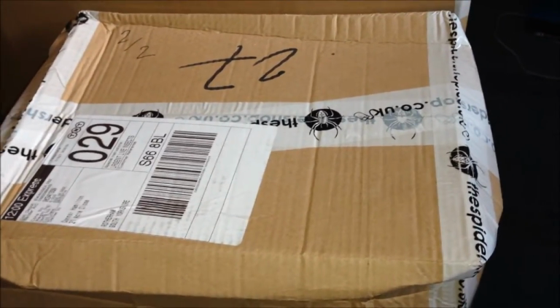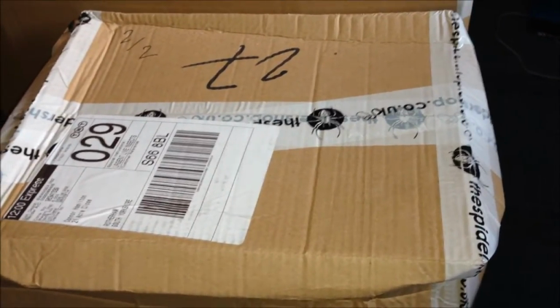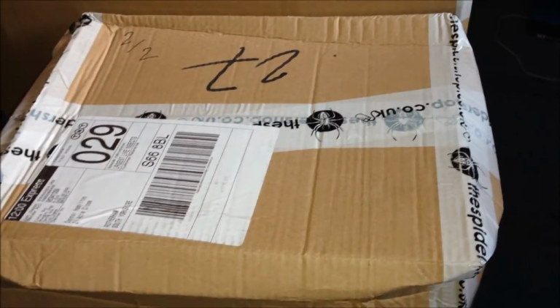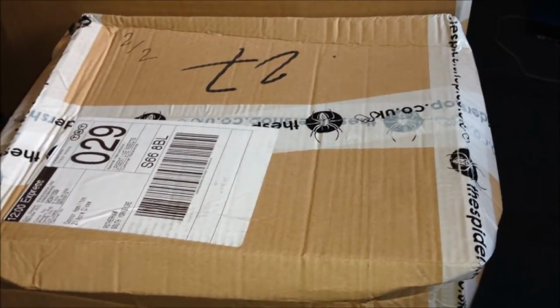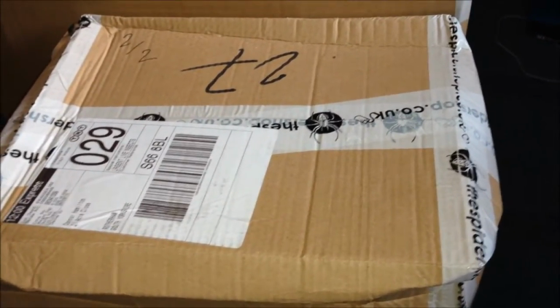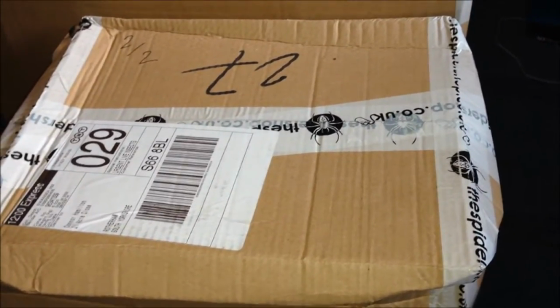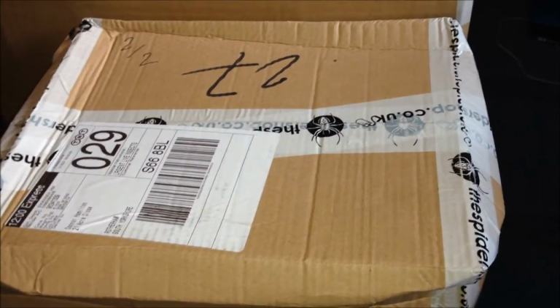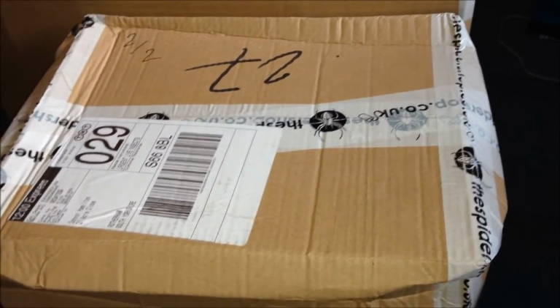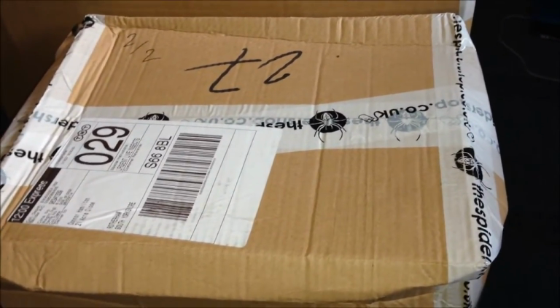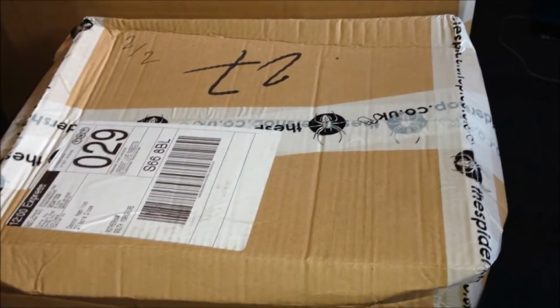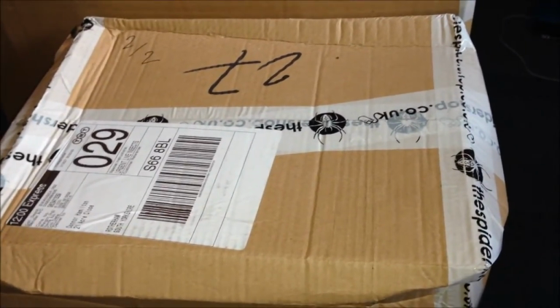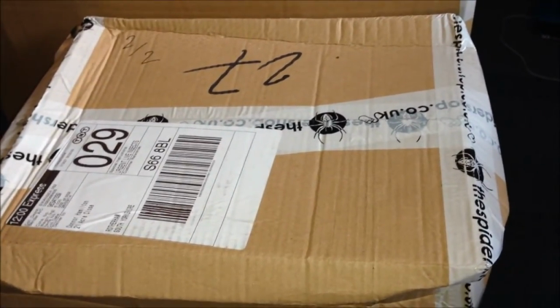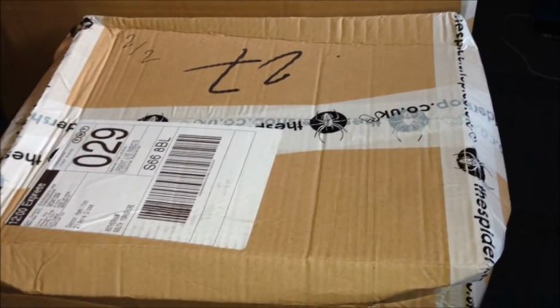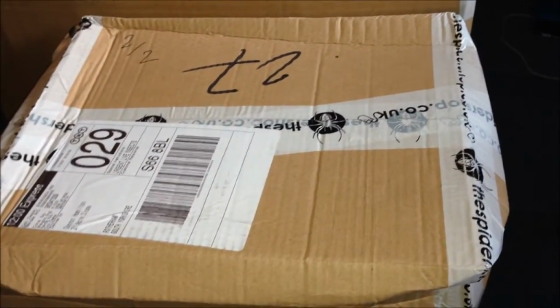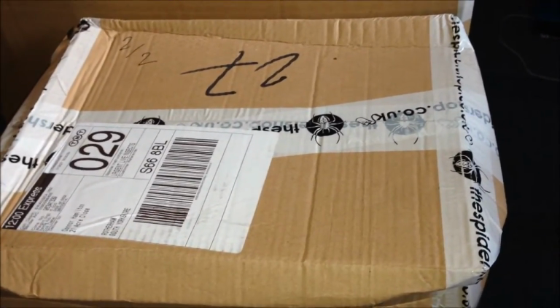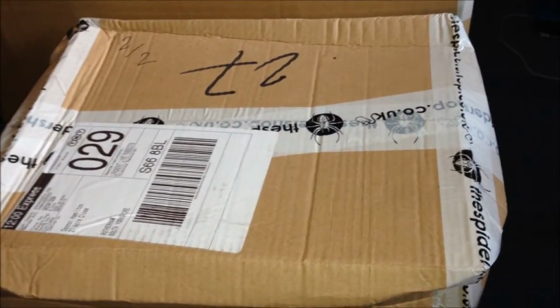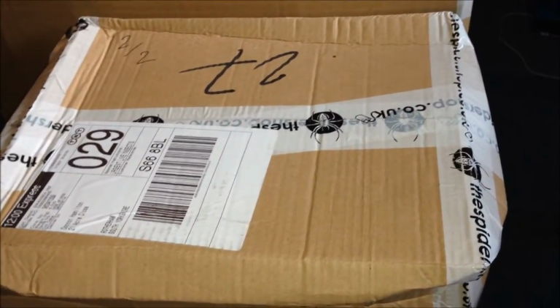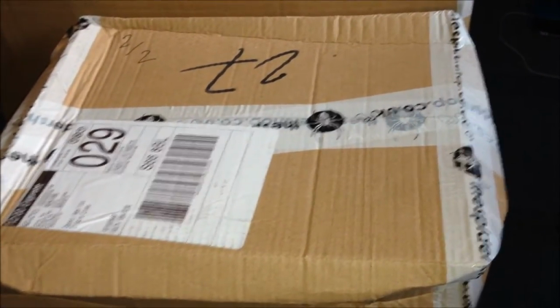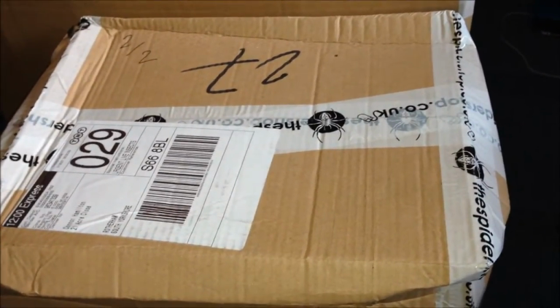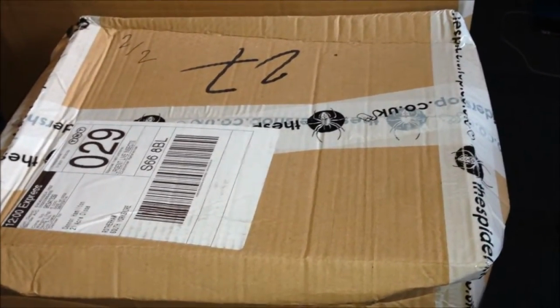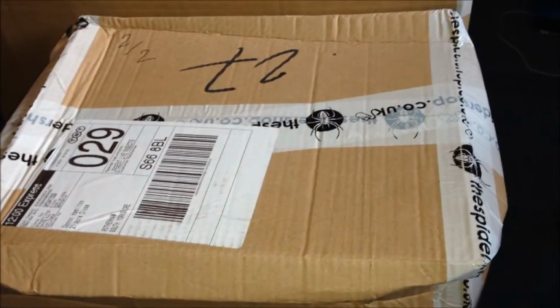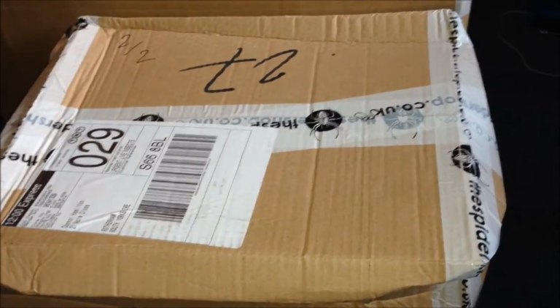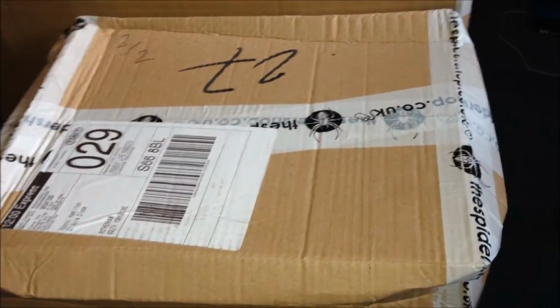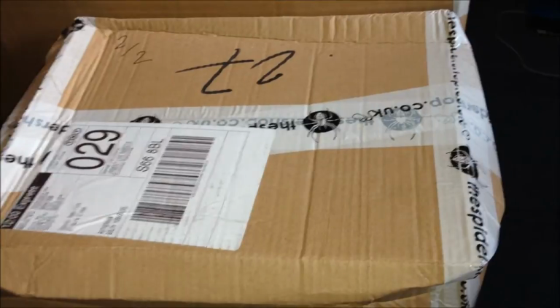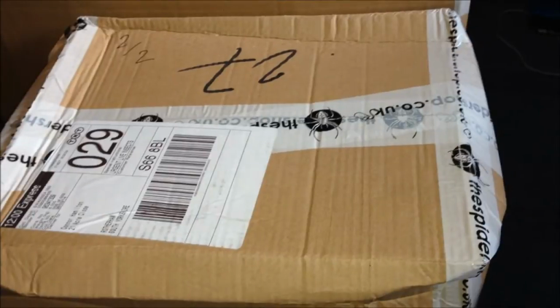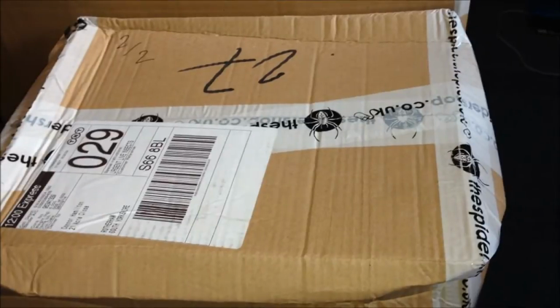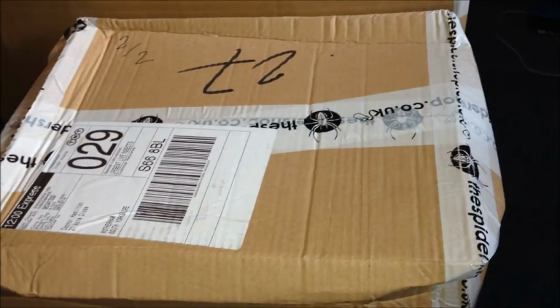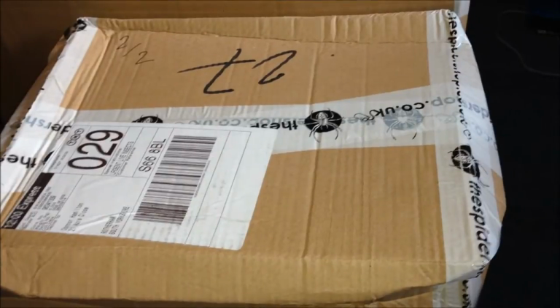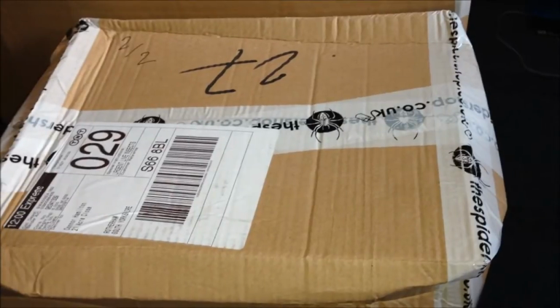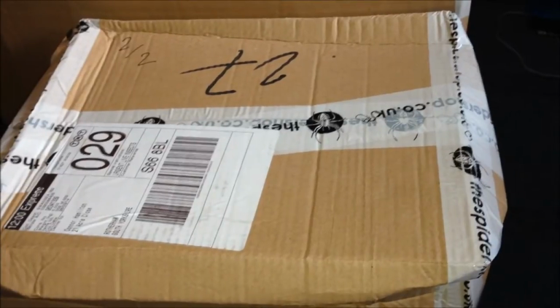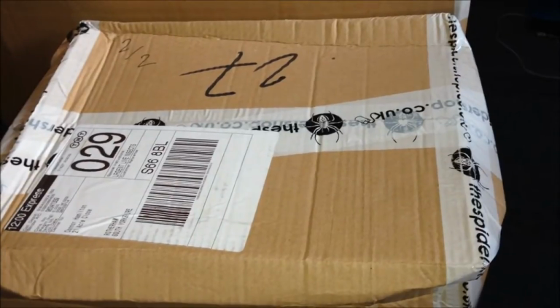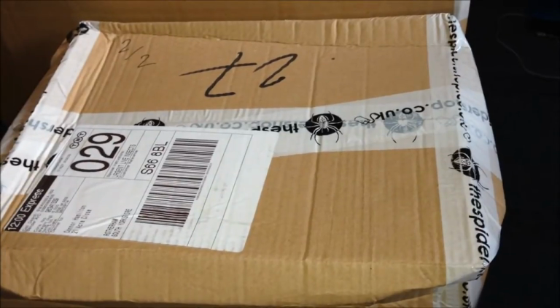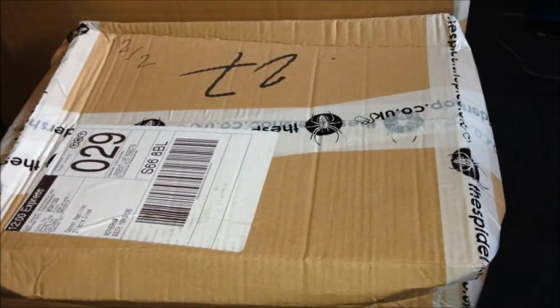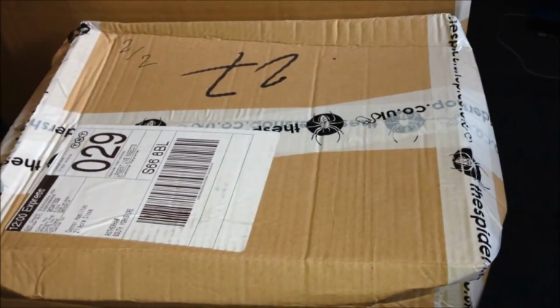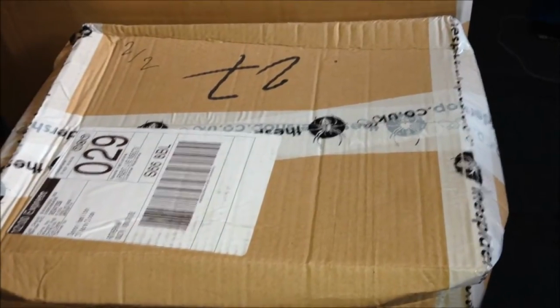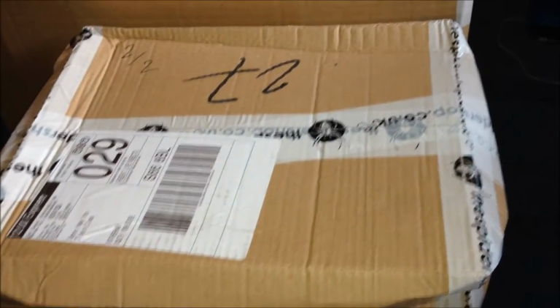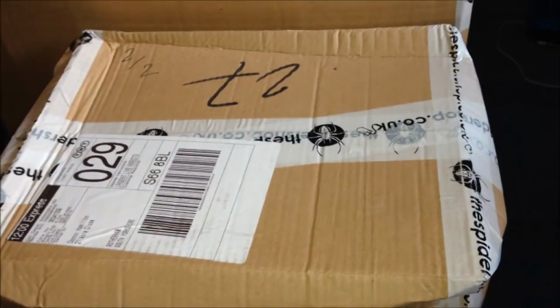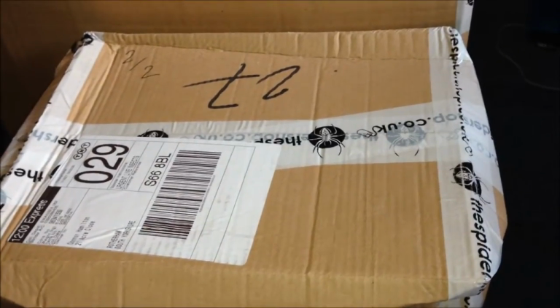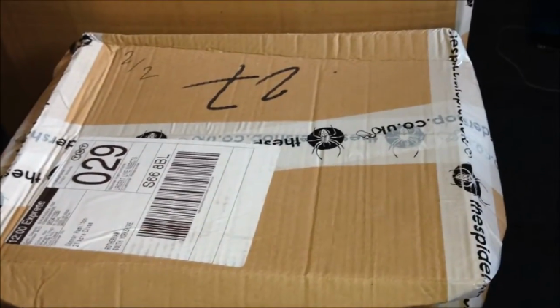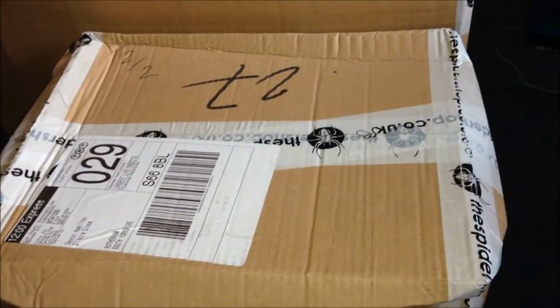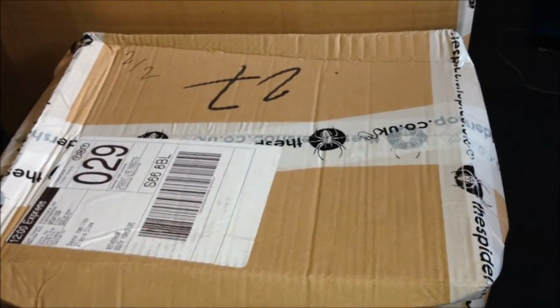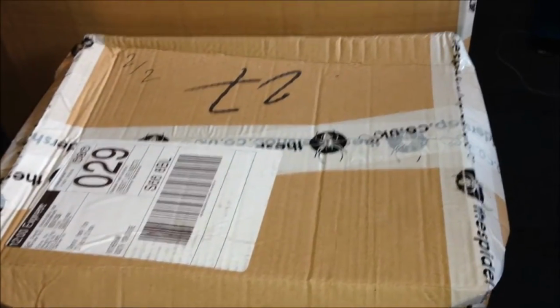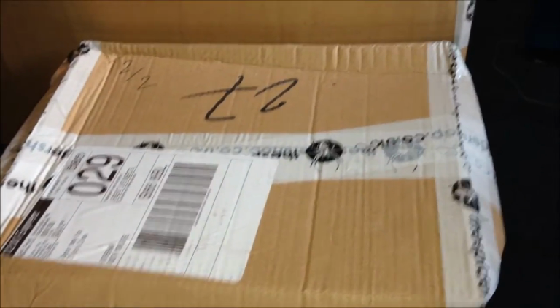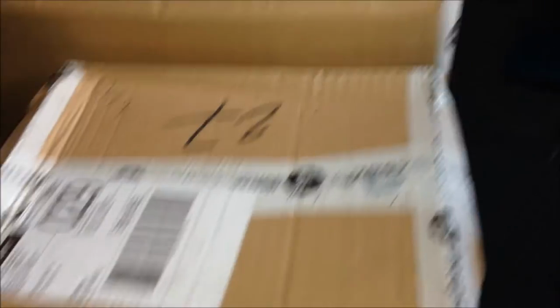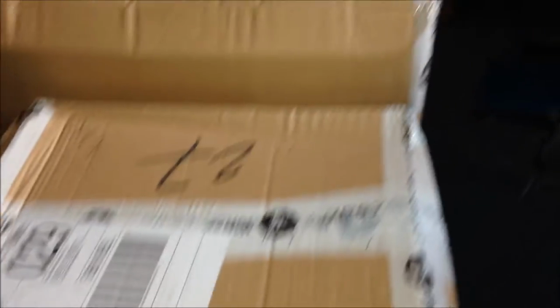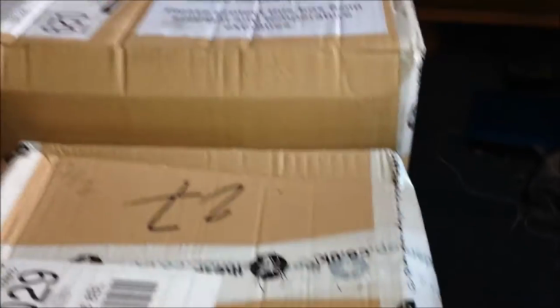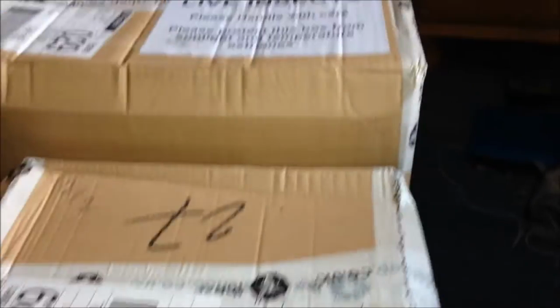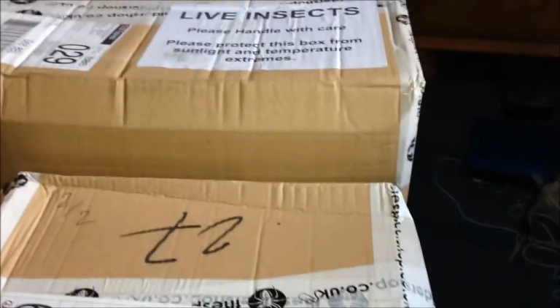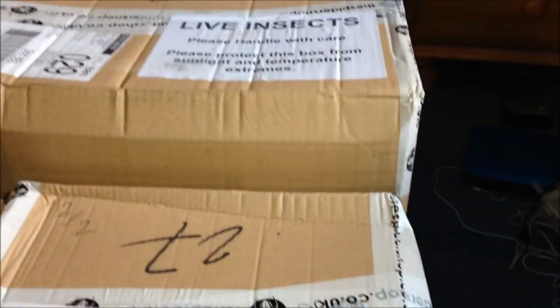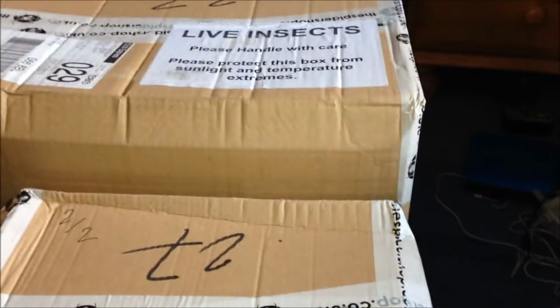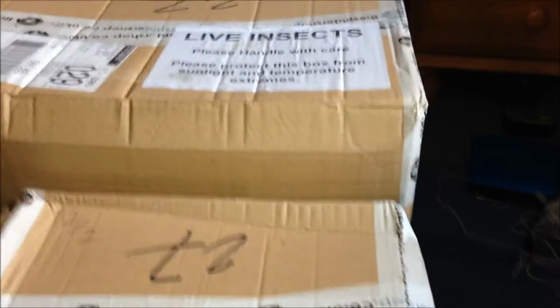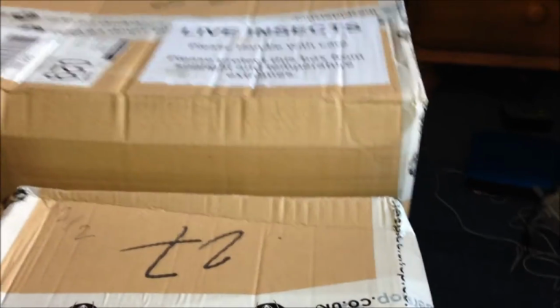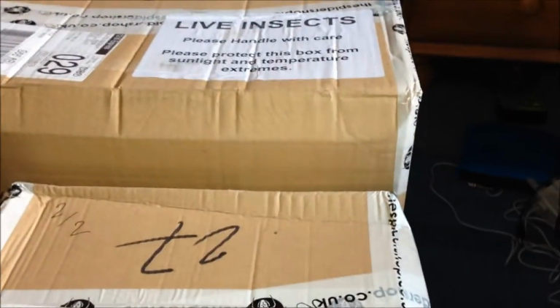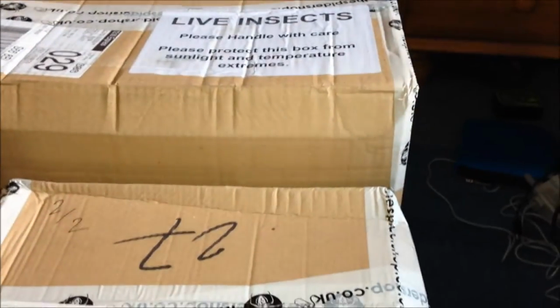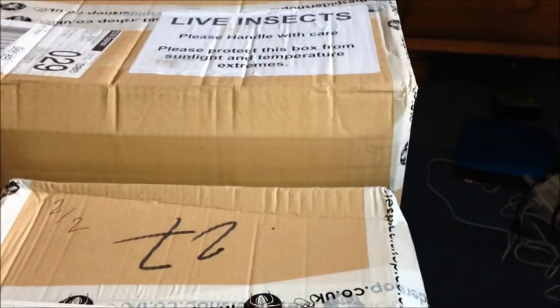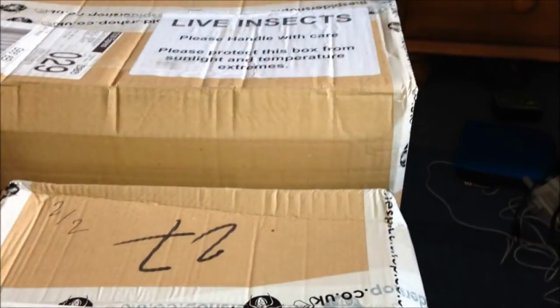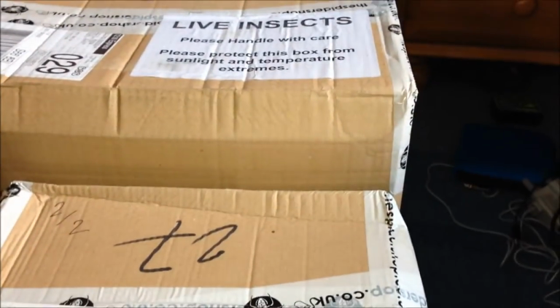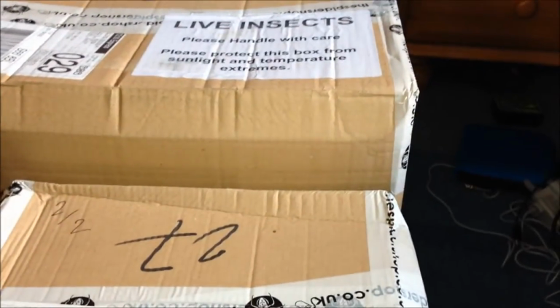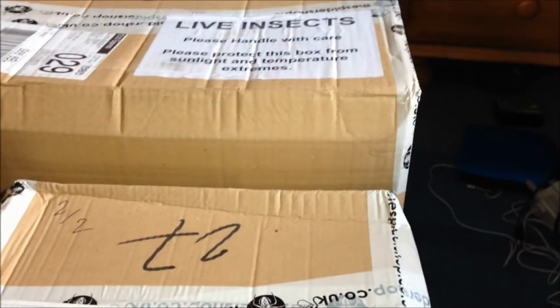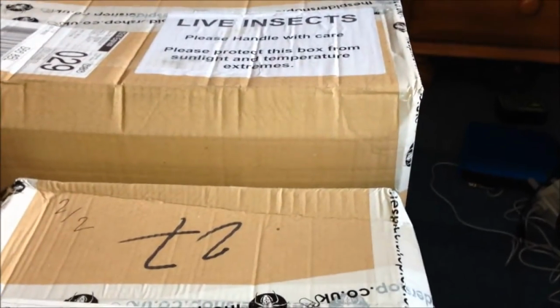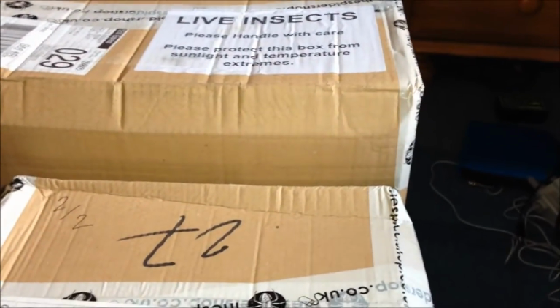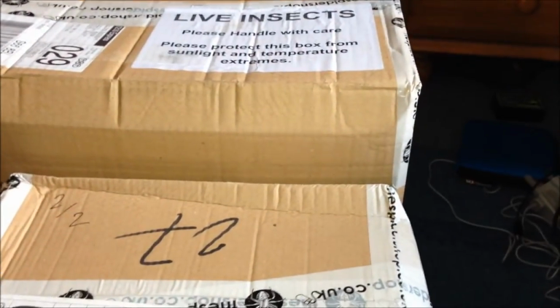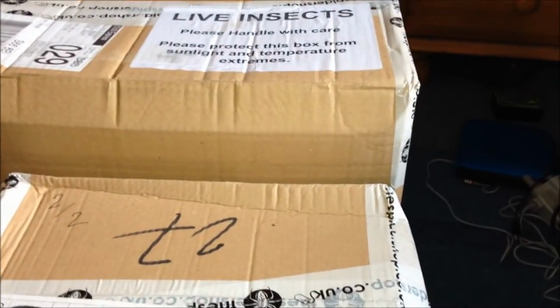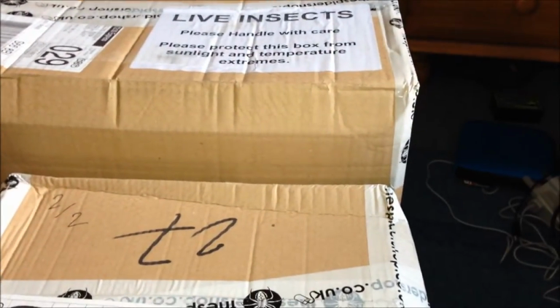Everyone buys from Spyder Shop, so they know the packing's good.